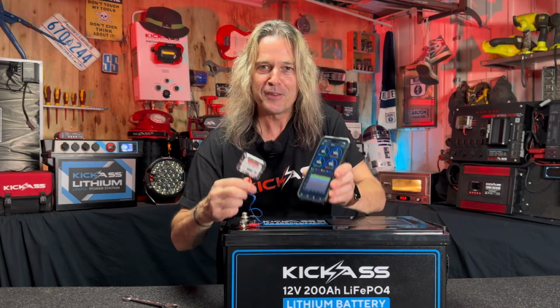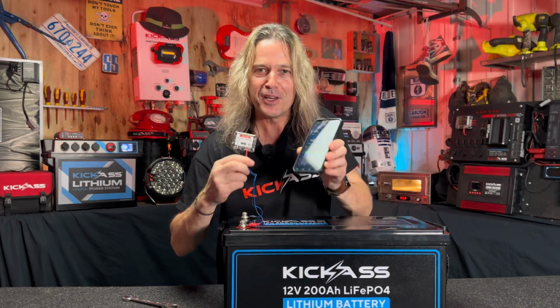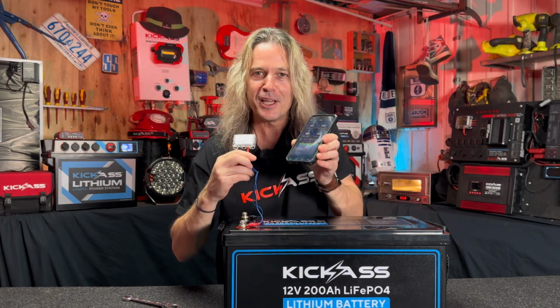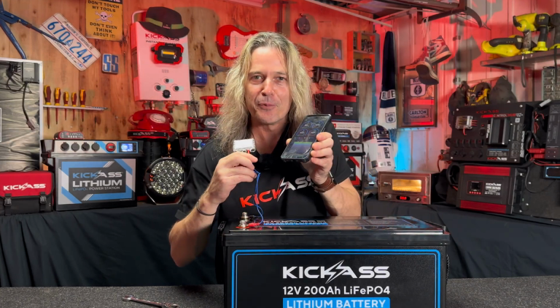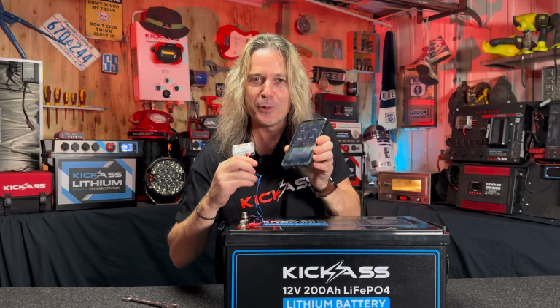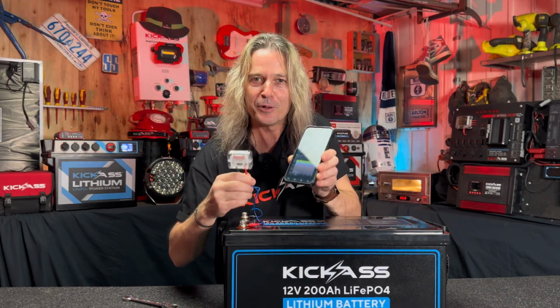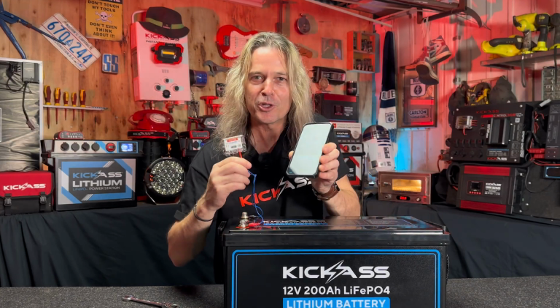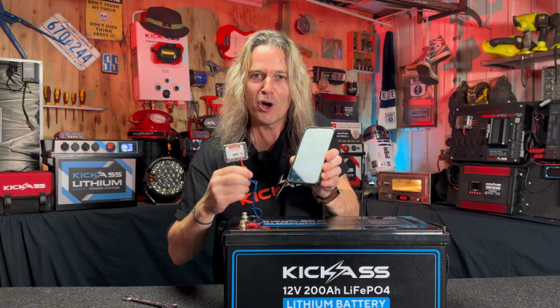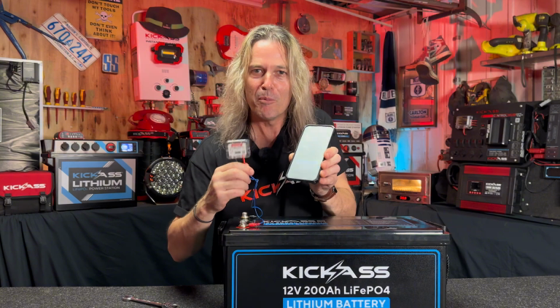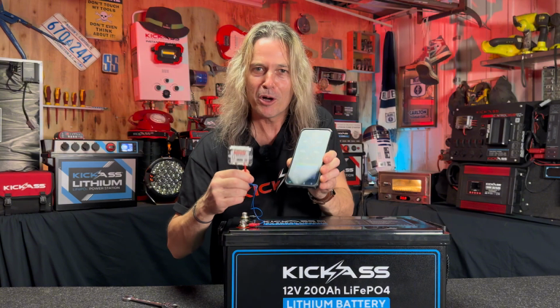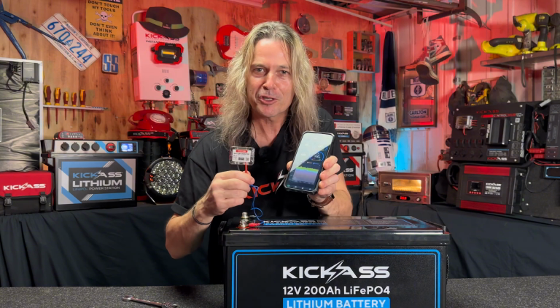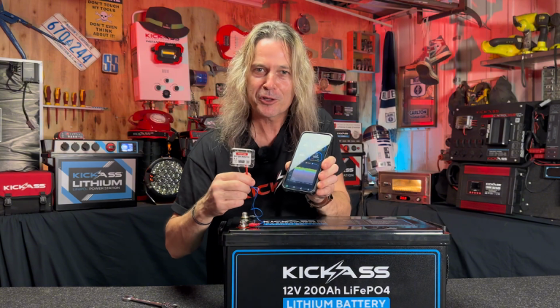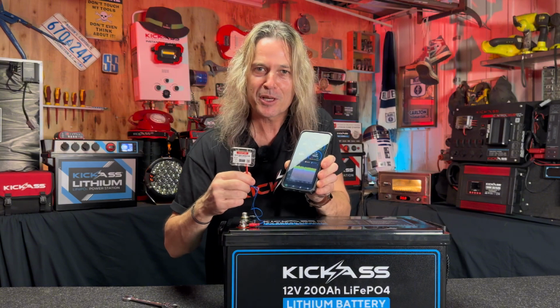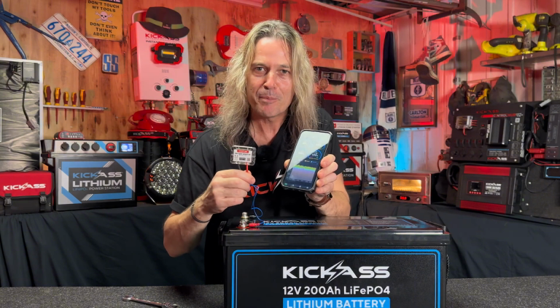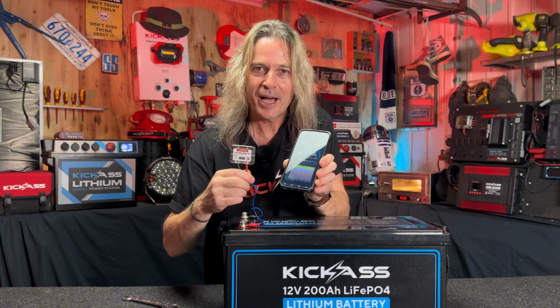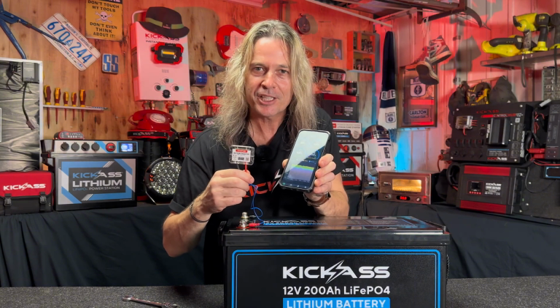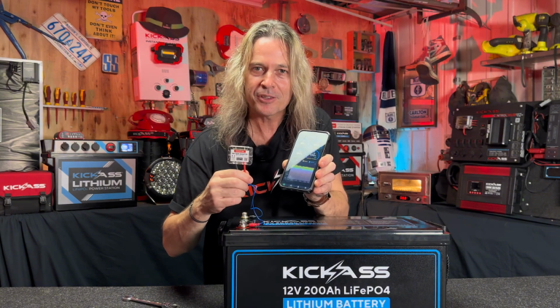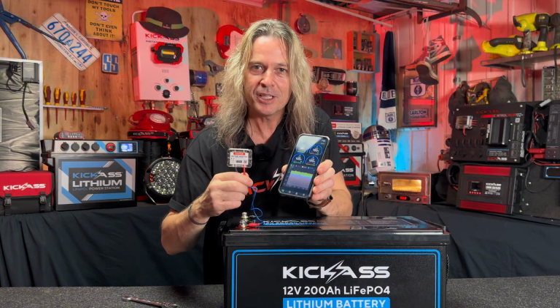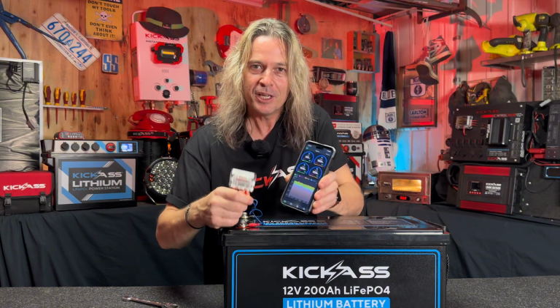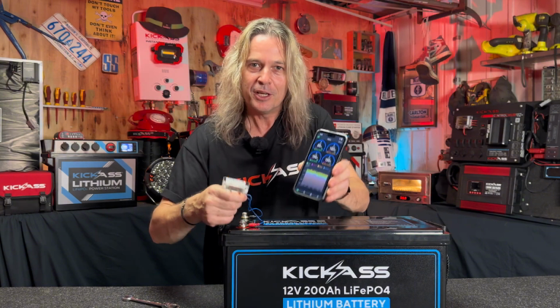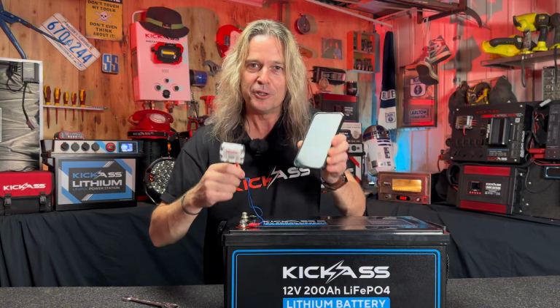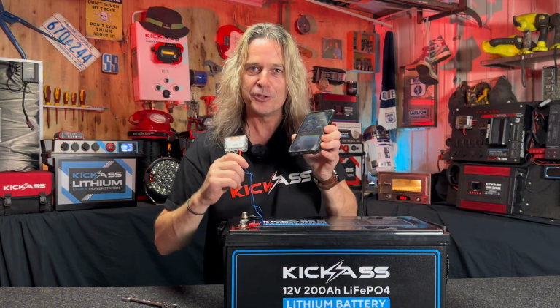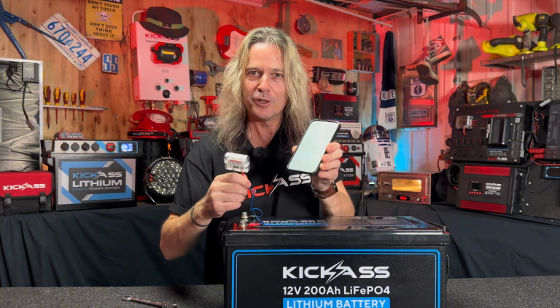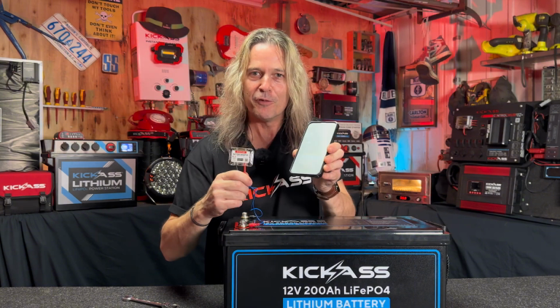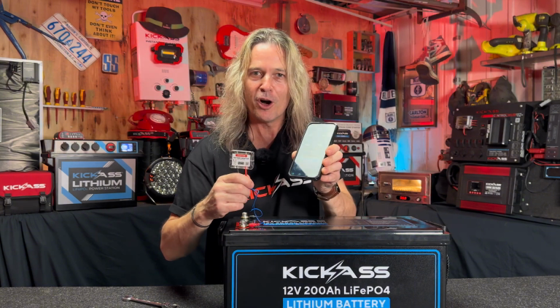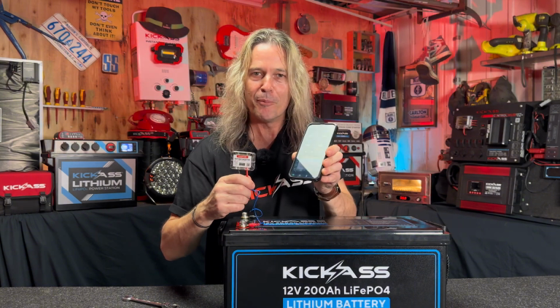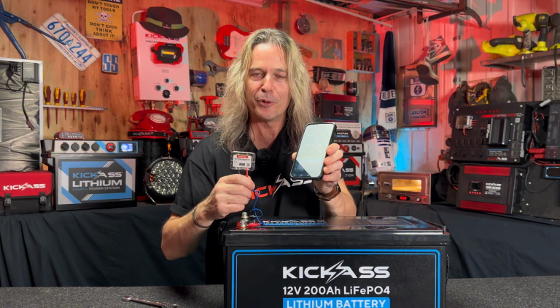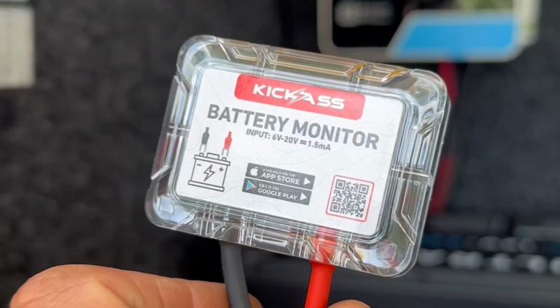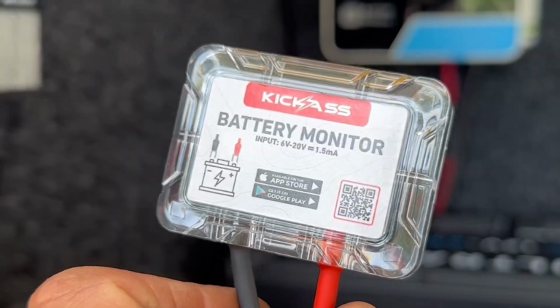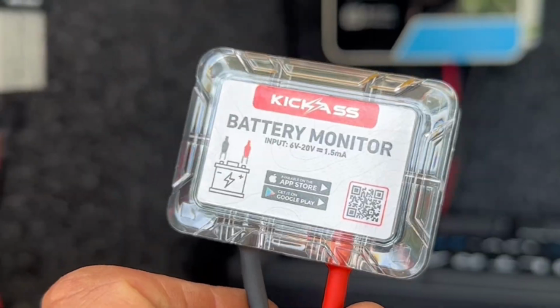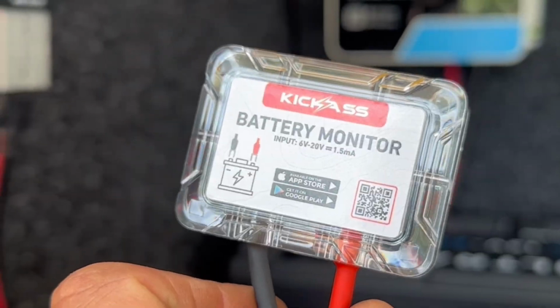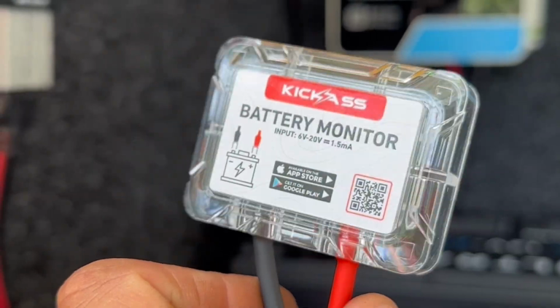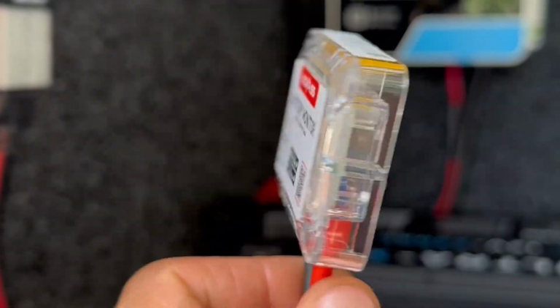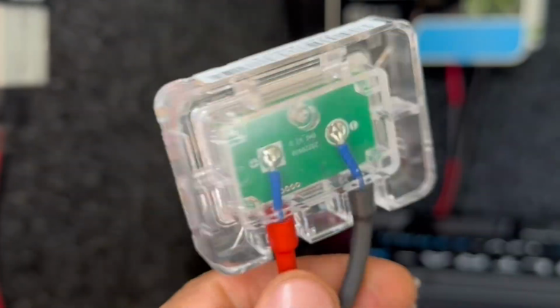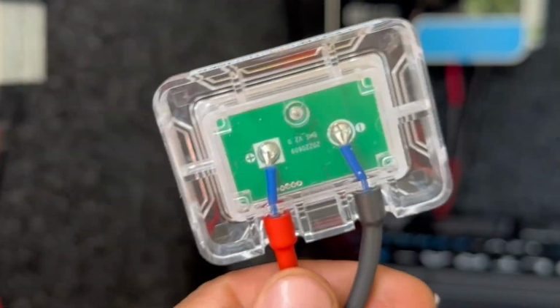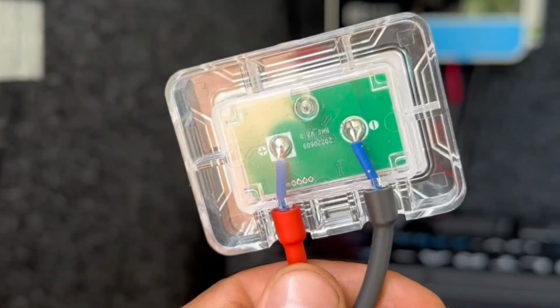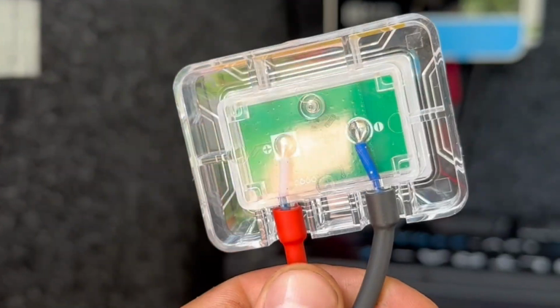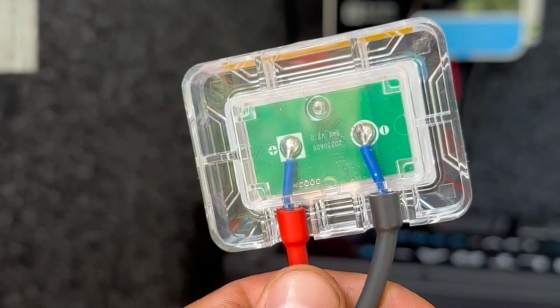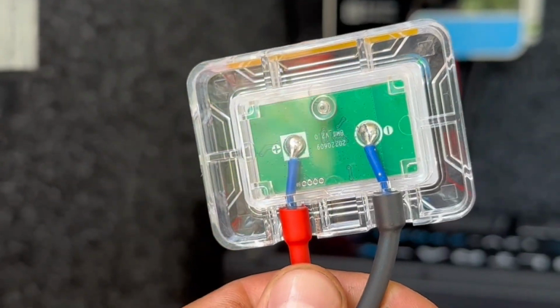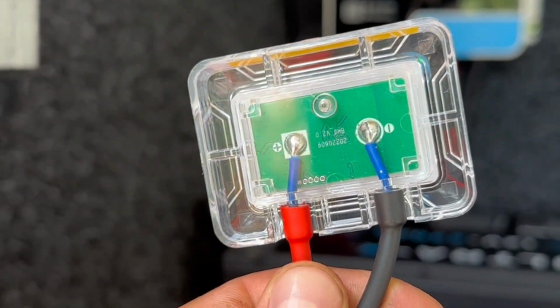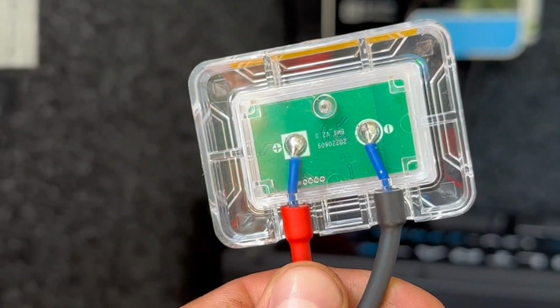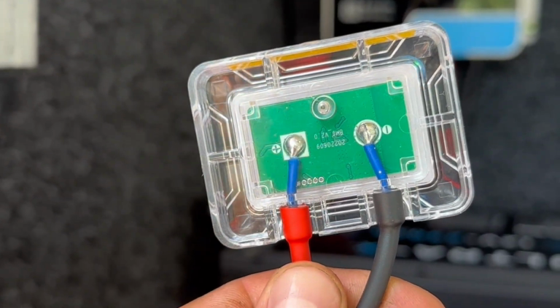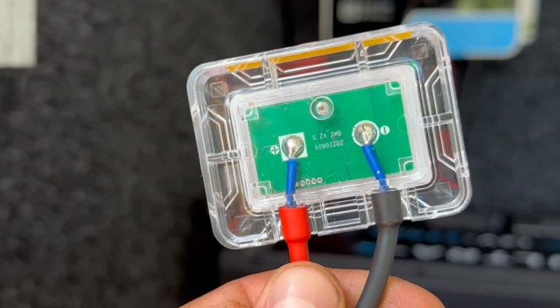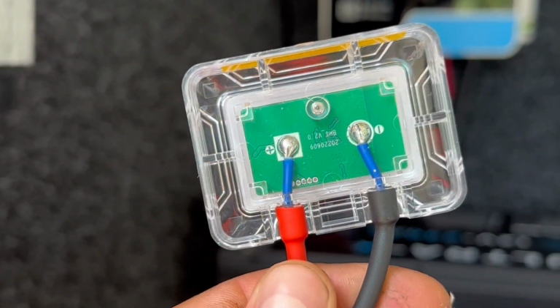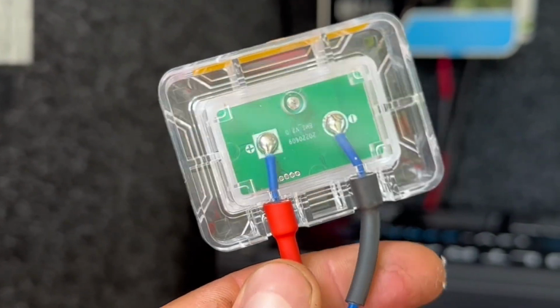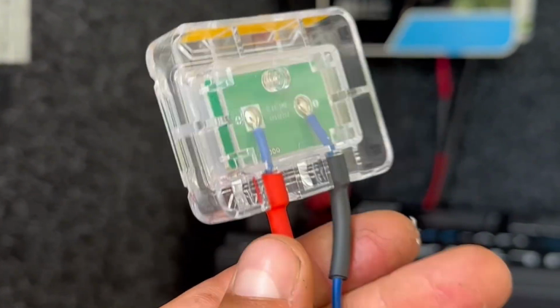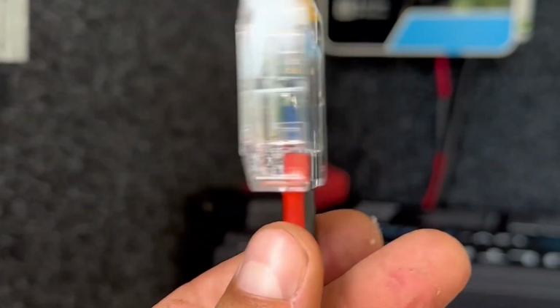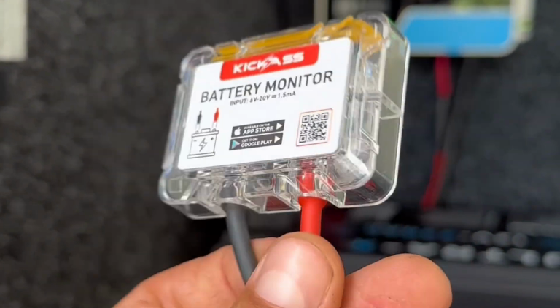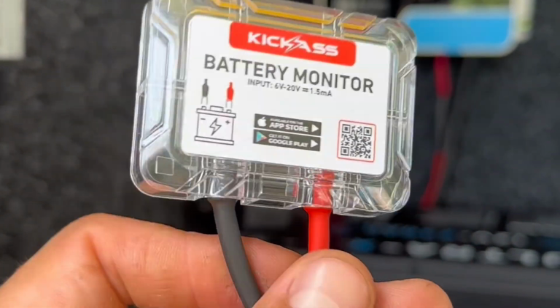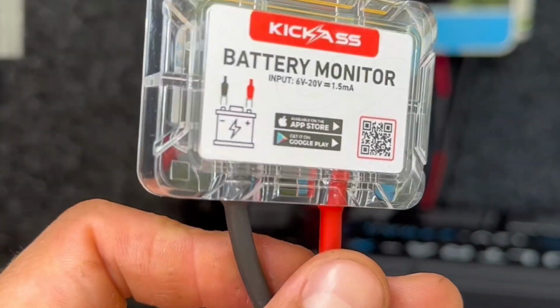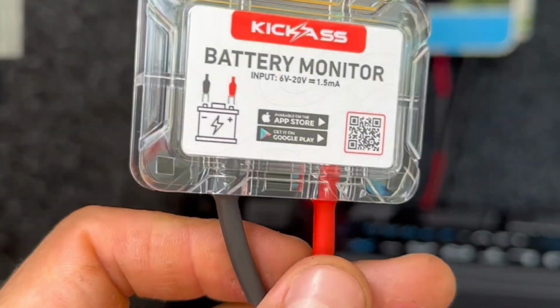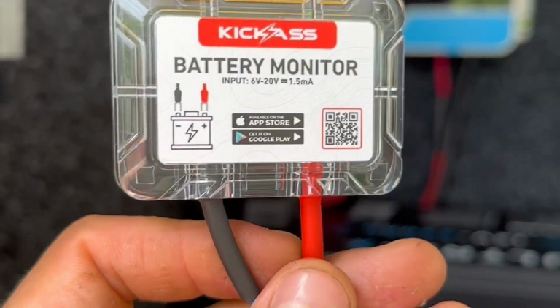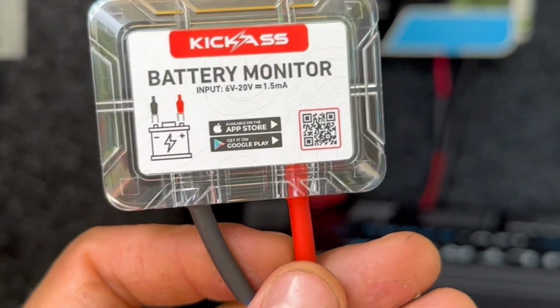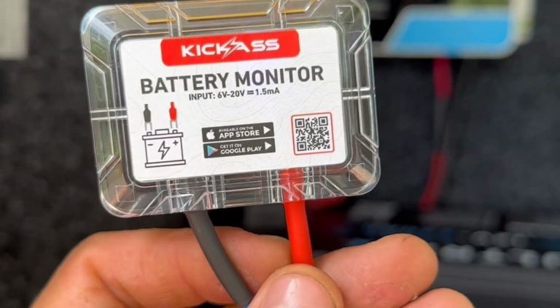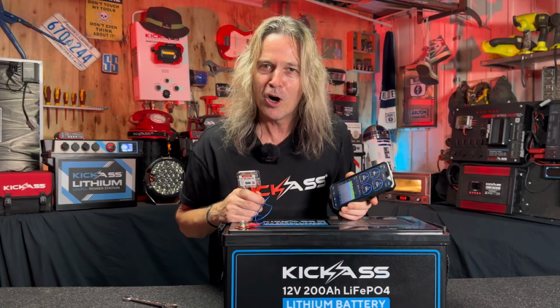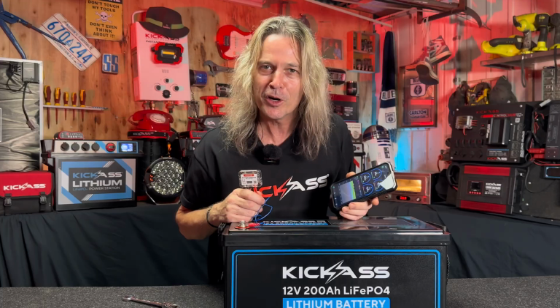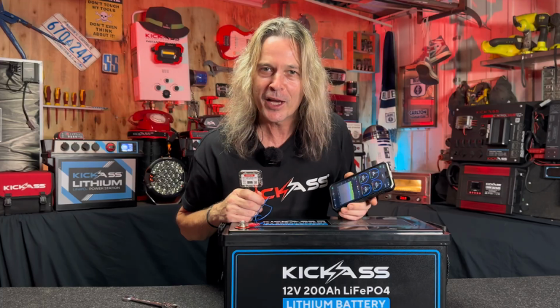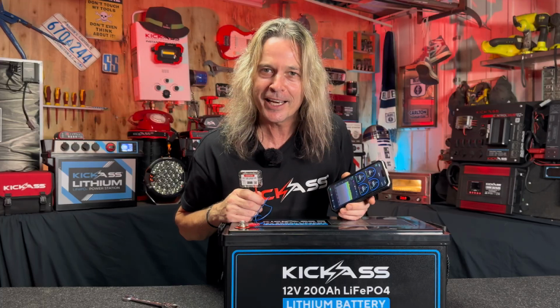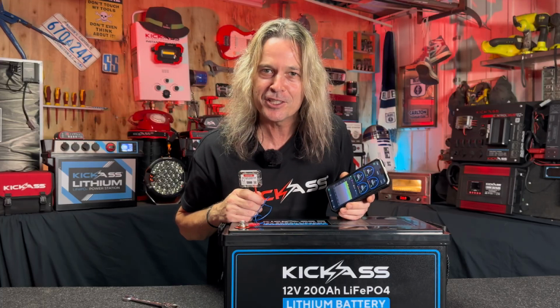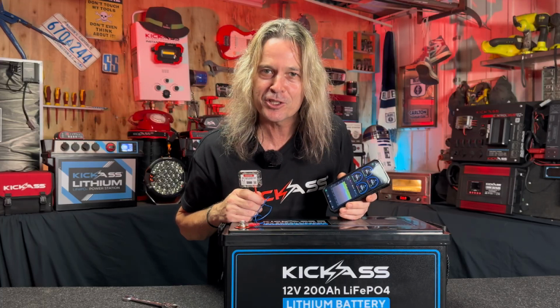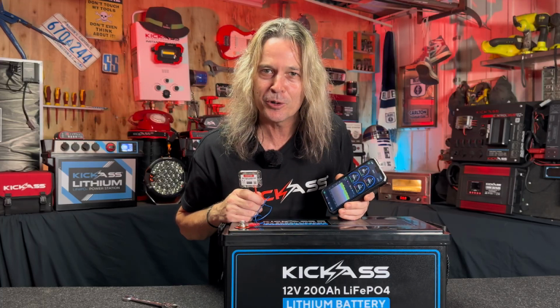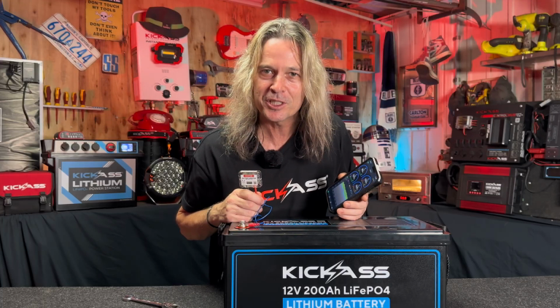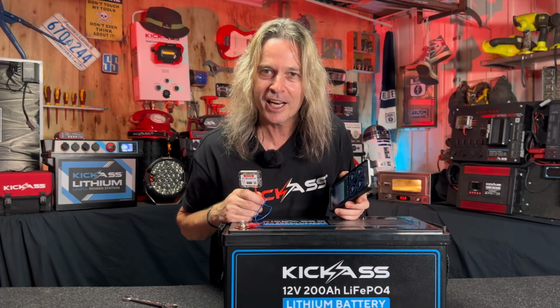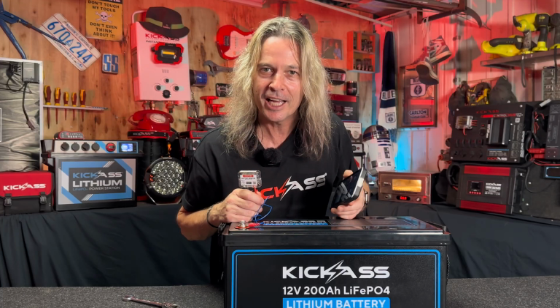If you need real-time monitoring for your battery, do it via Bluetooth with the new kick-ass Bluetooth battery monitor. Head online or head in store today.